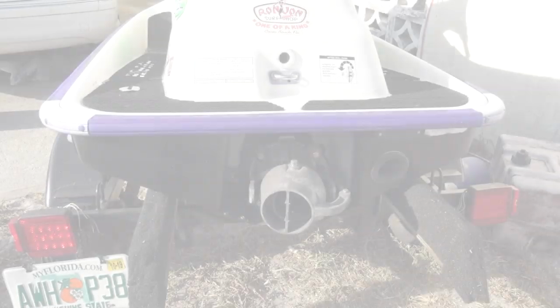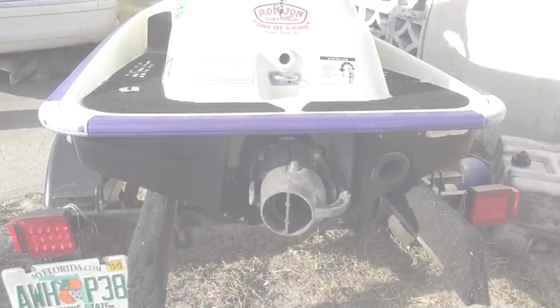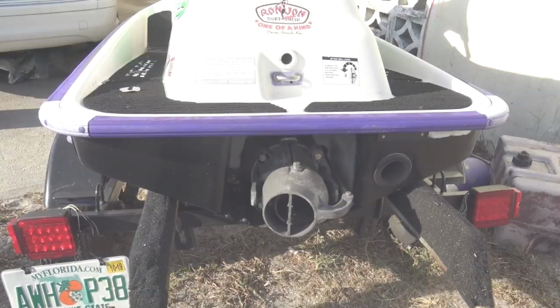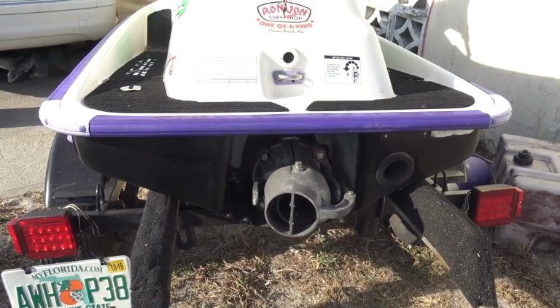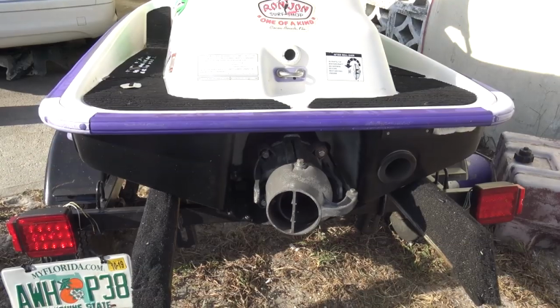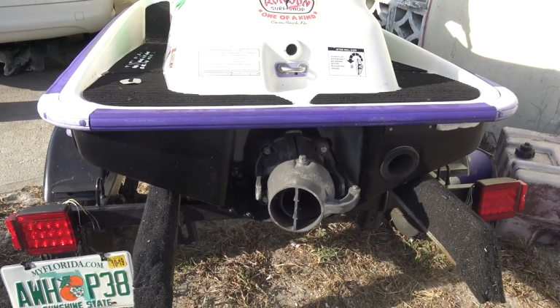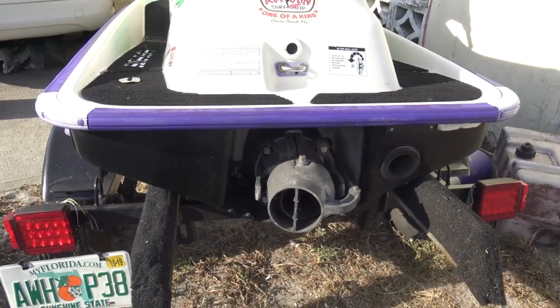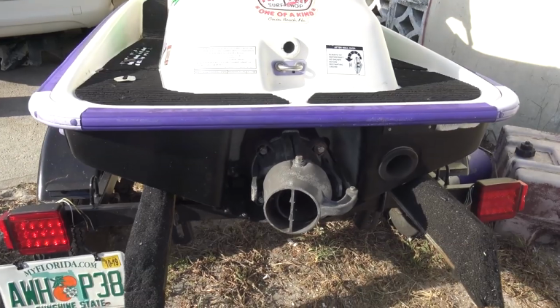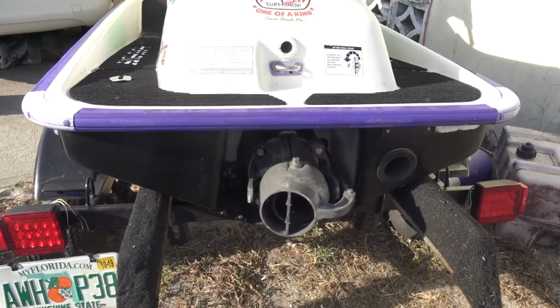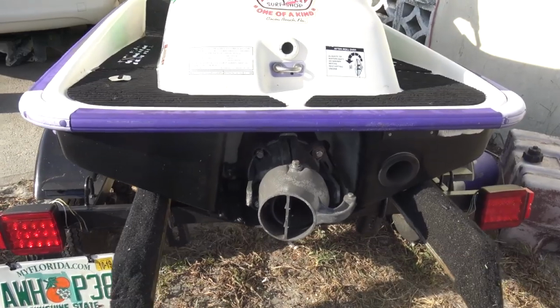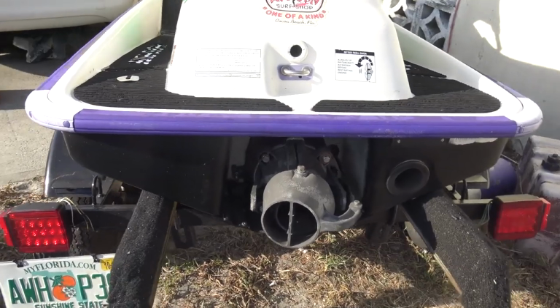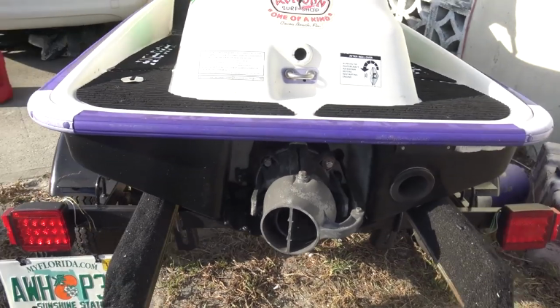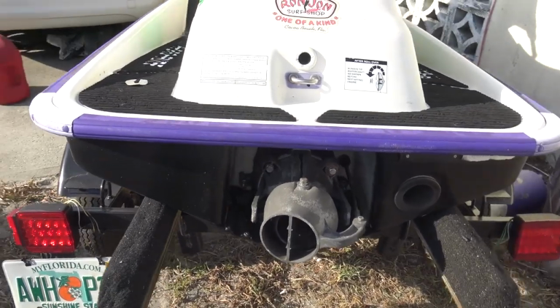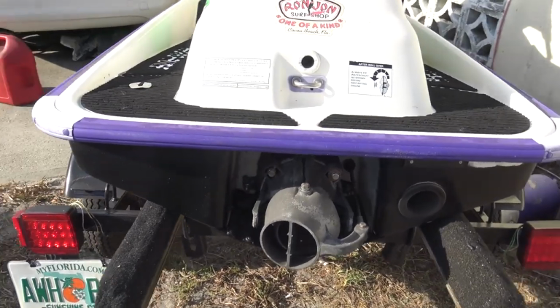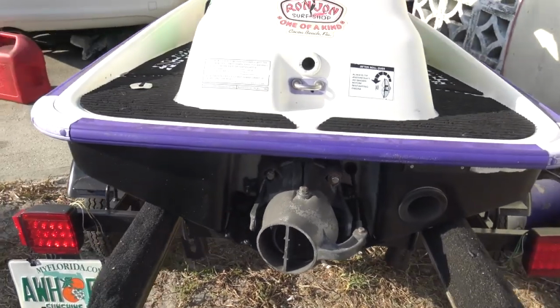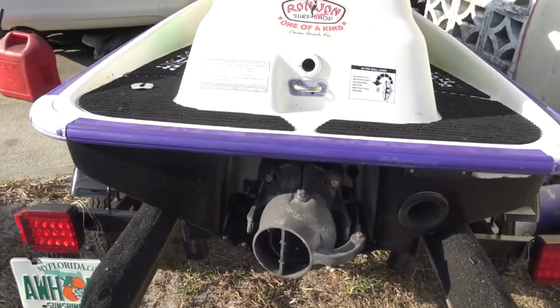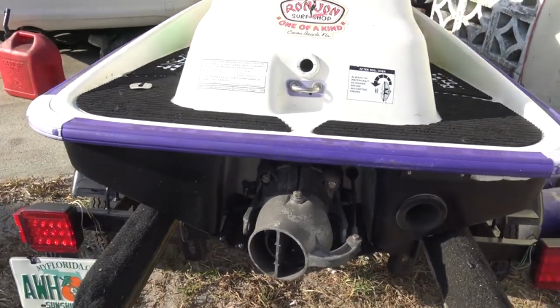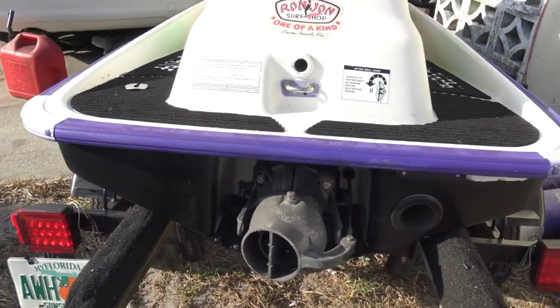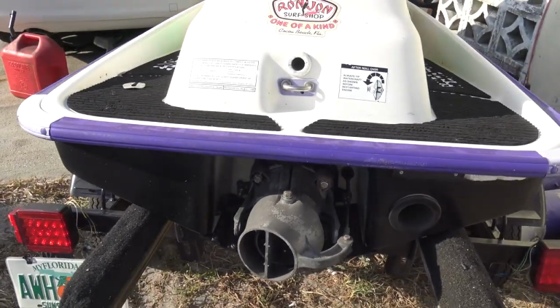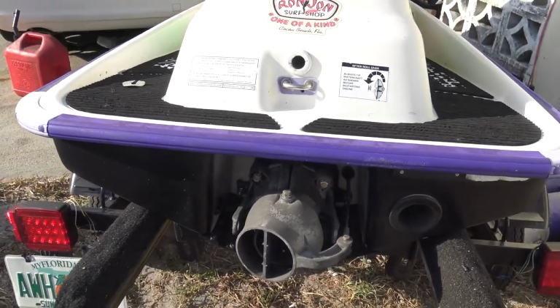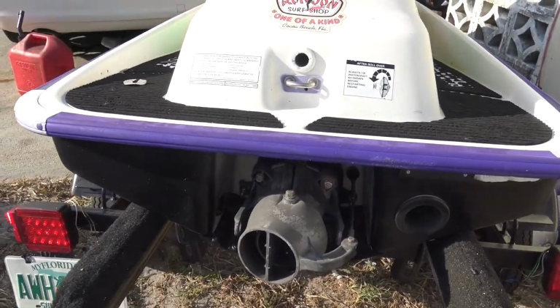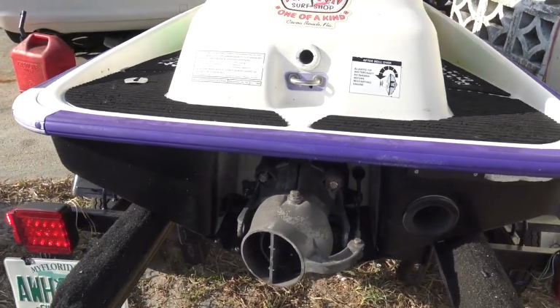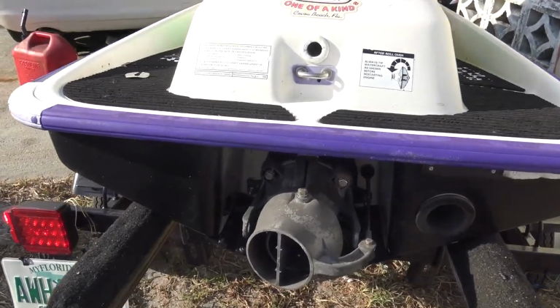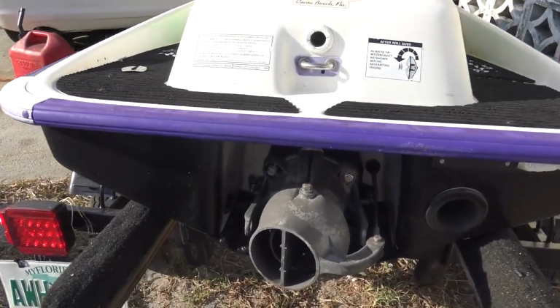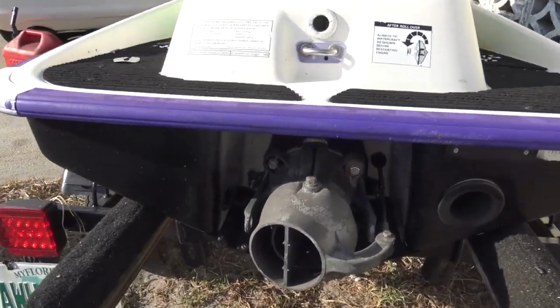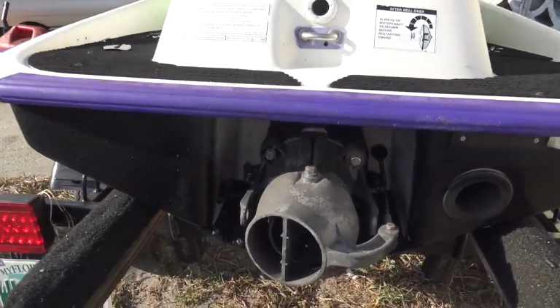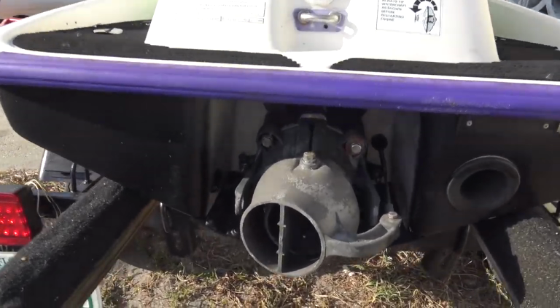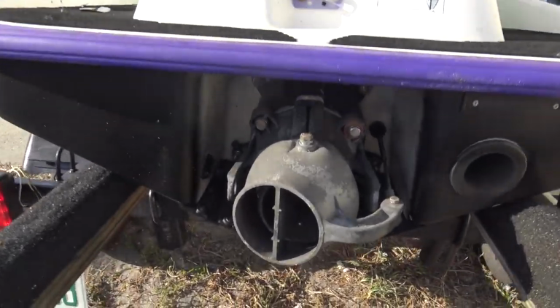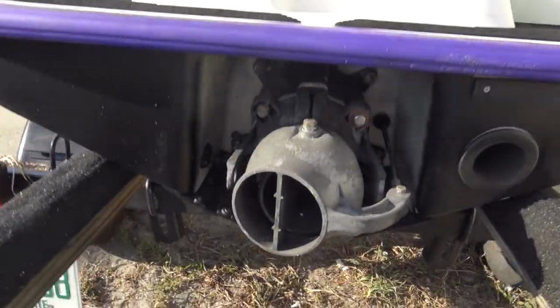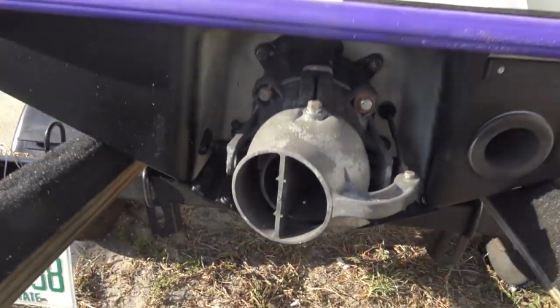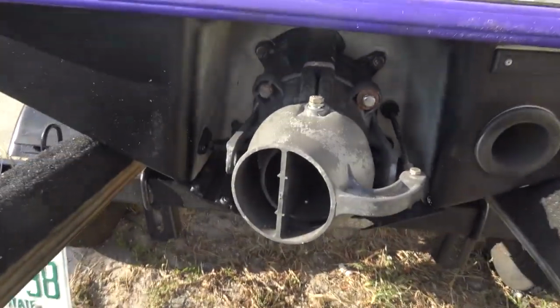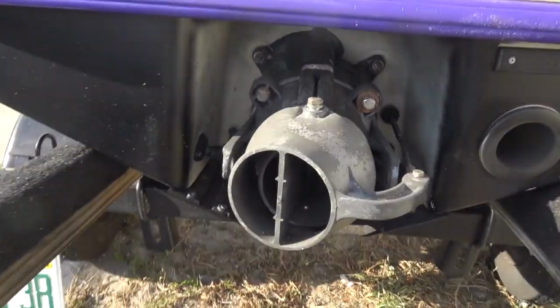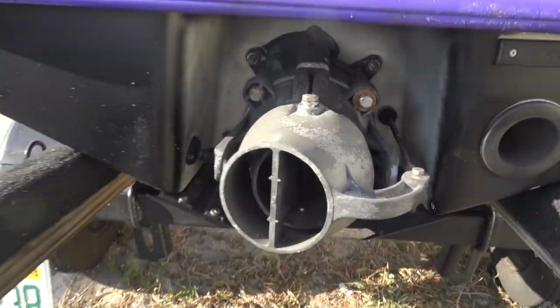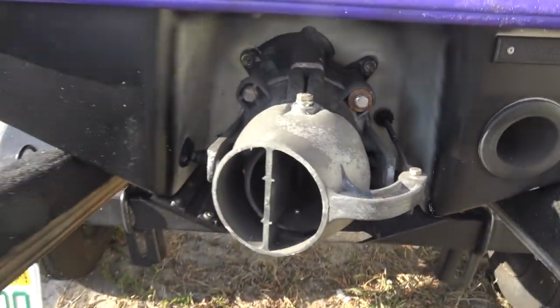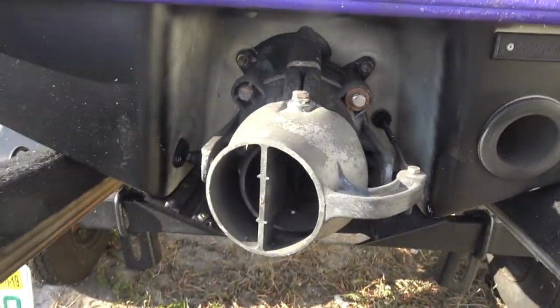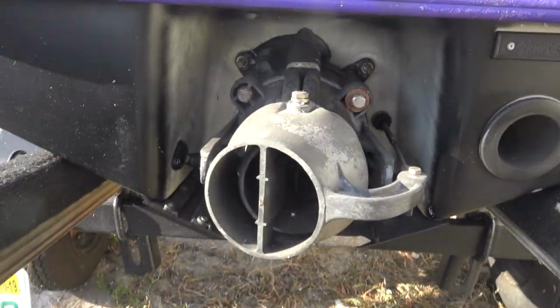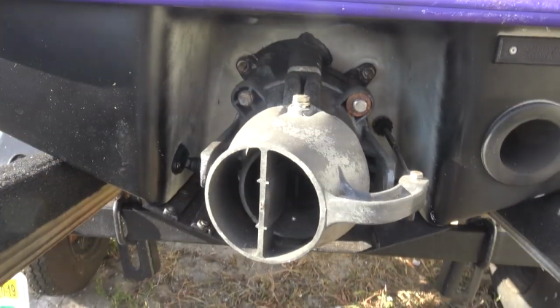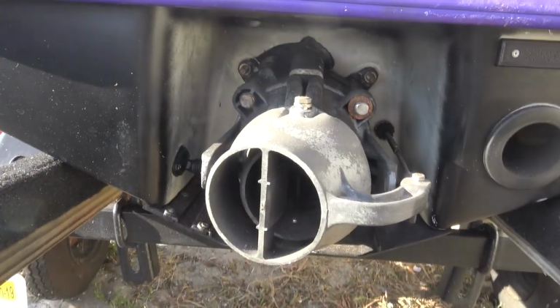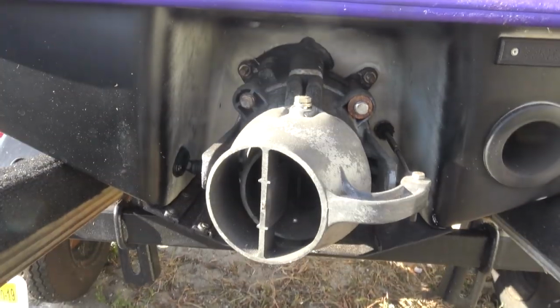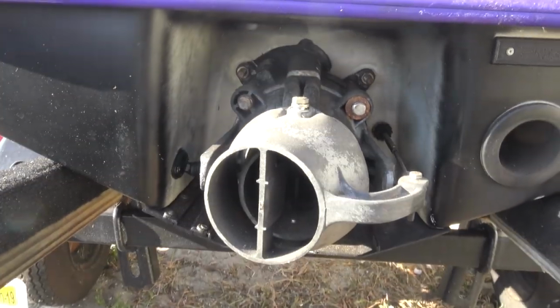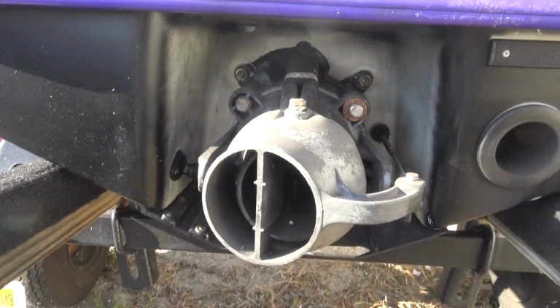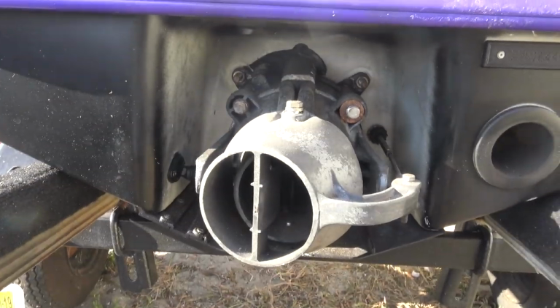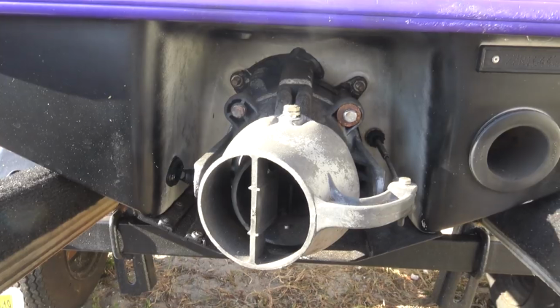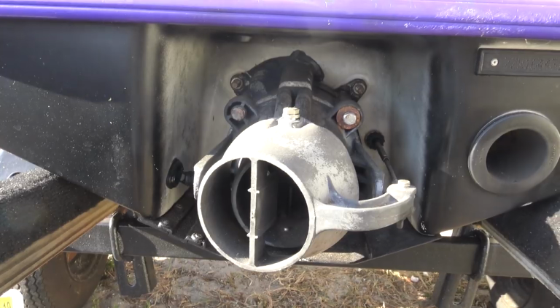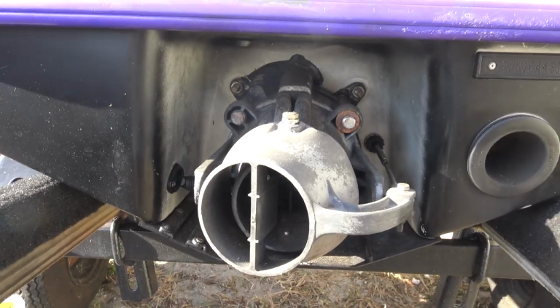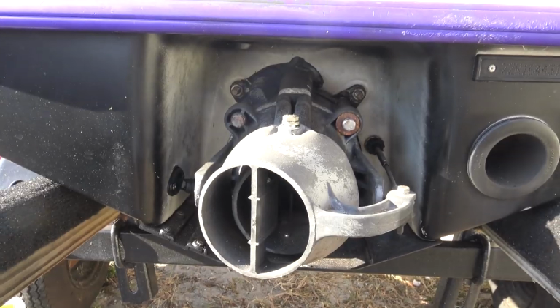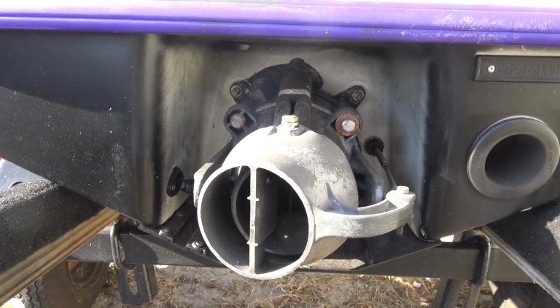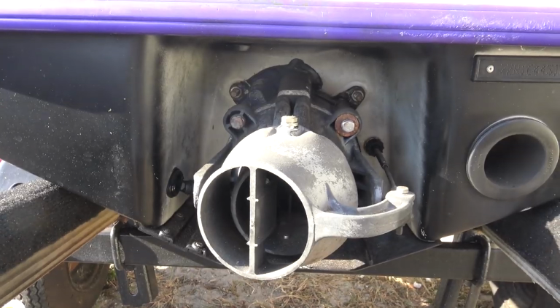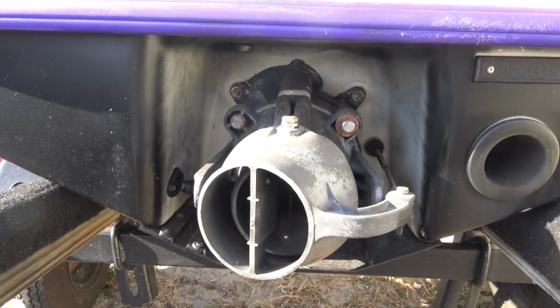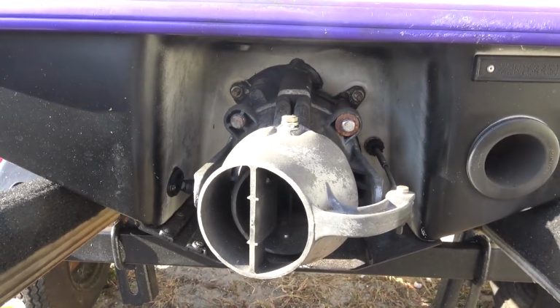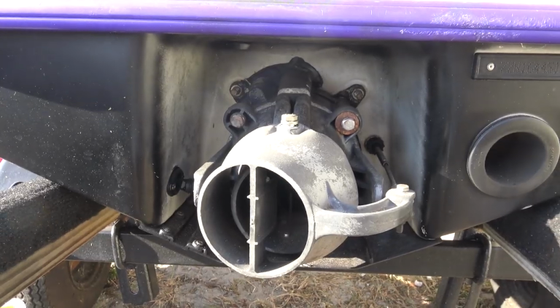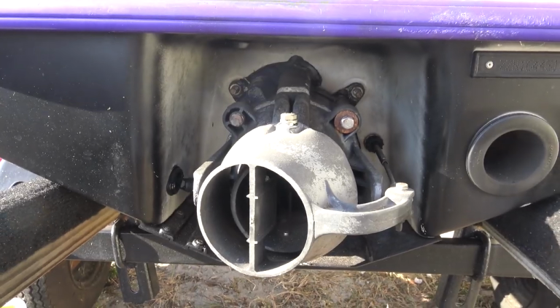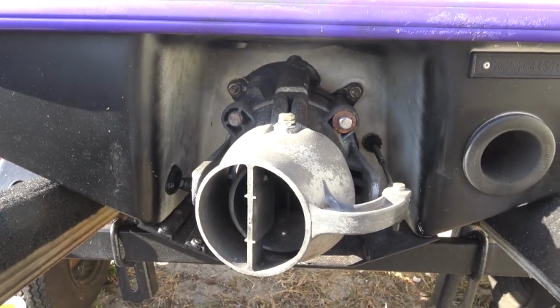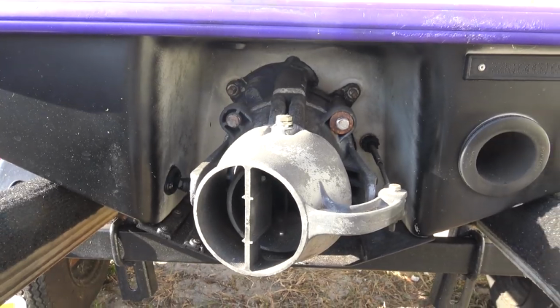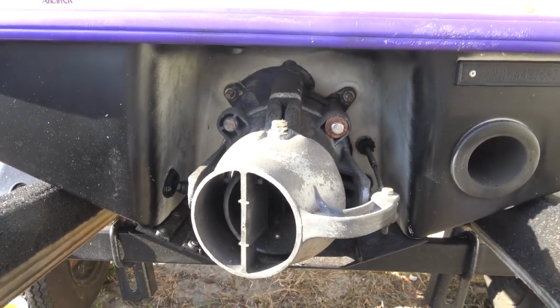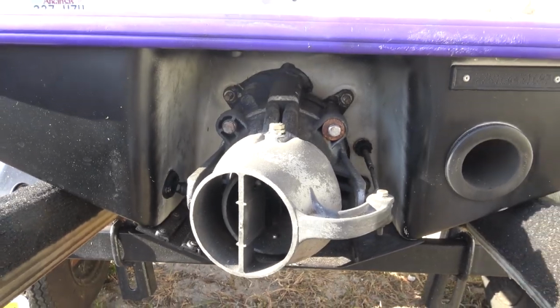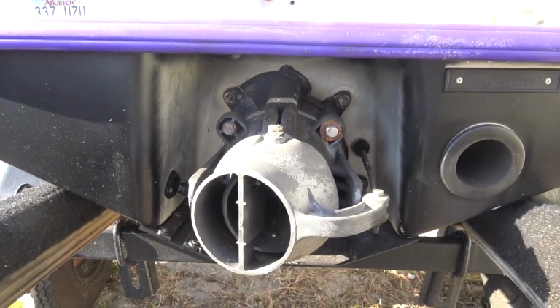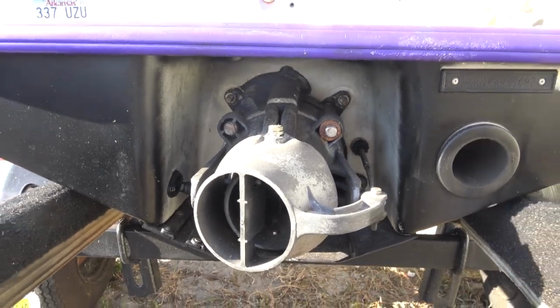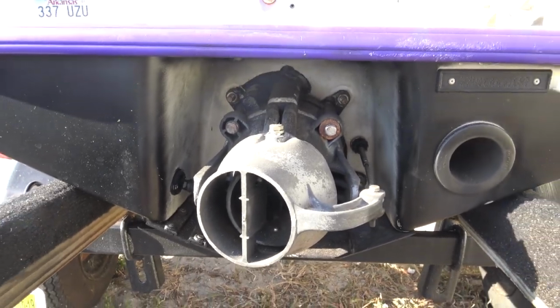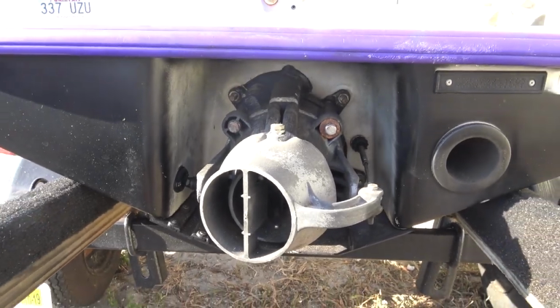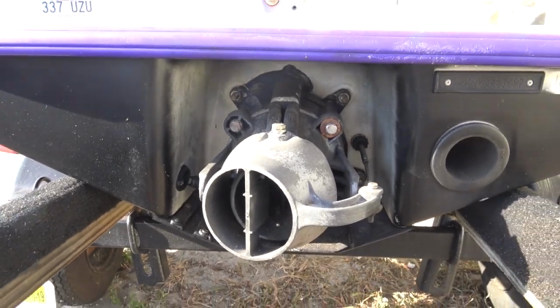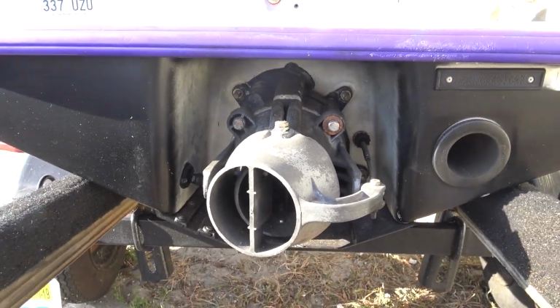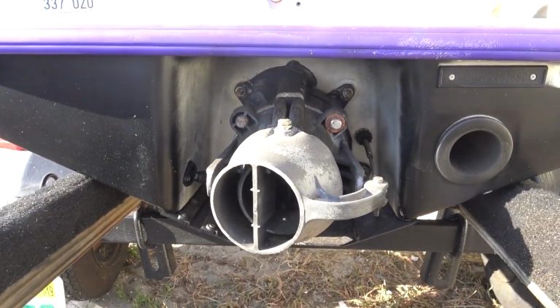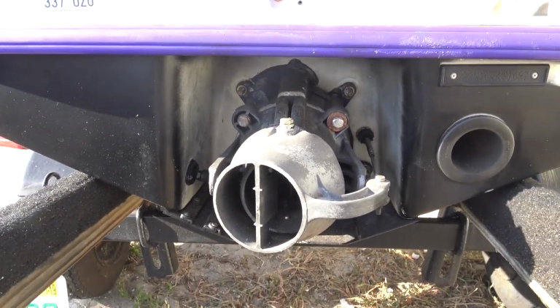Hey friends, another video here and we're going to talk about rebuilding a jet pump on a Sea-Doo personal watercraft.